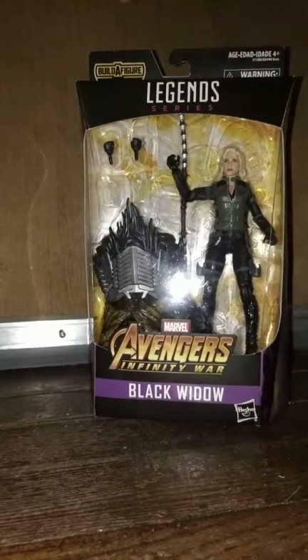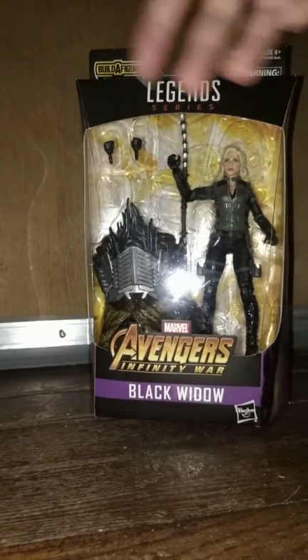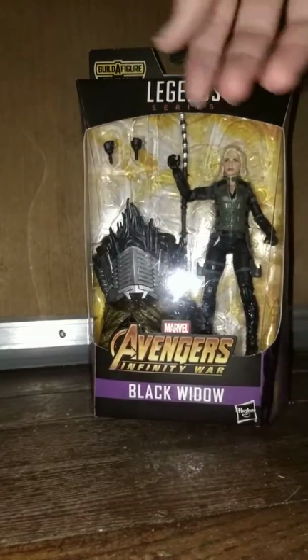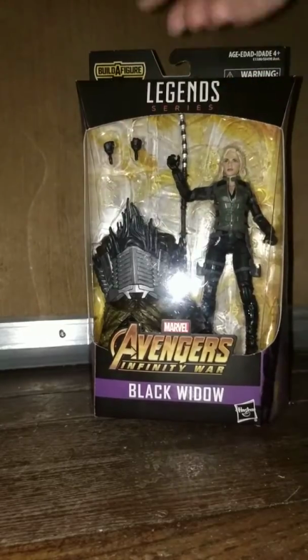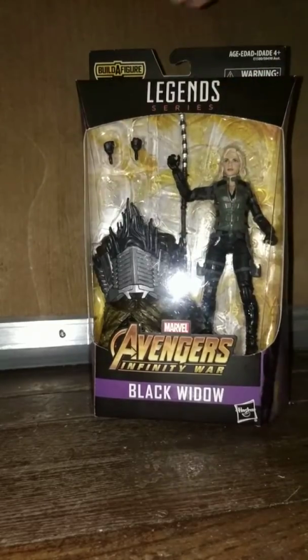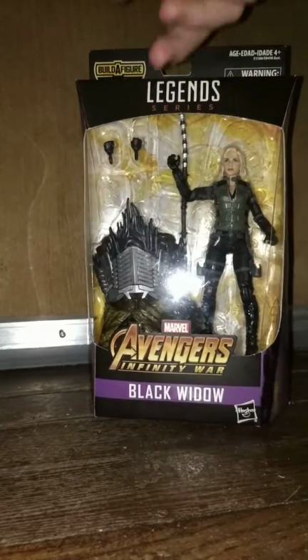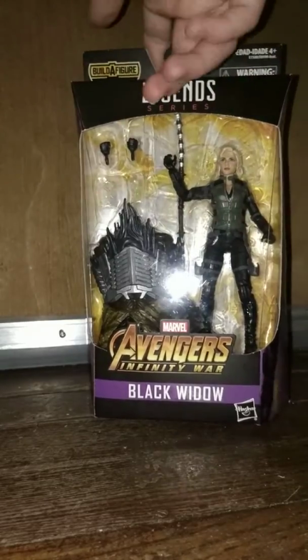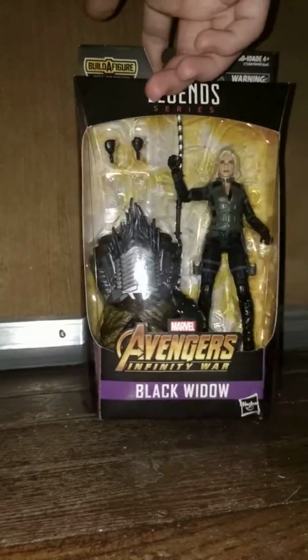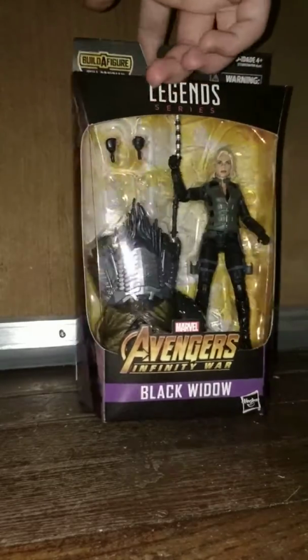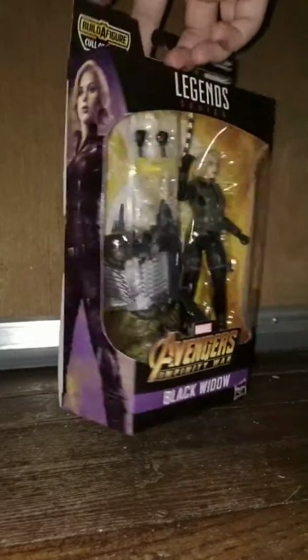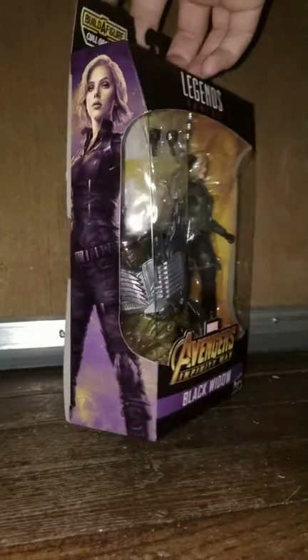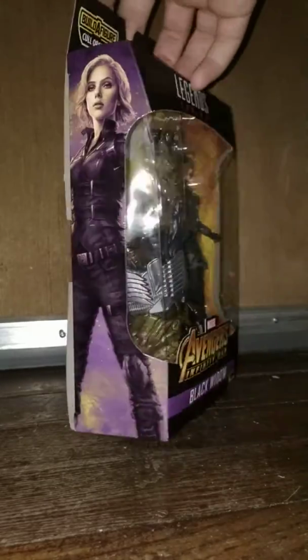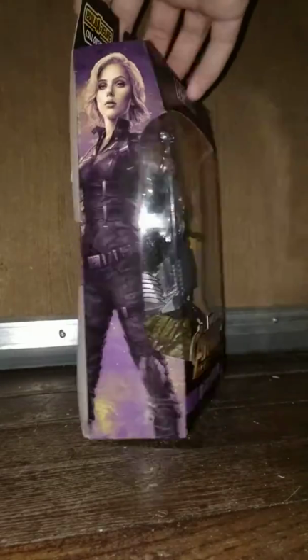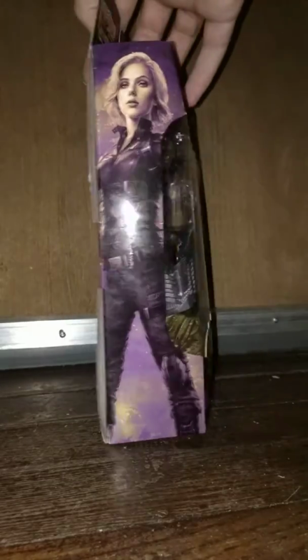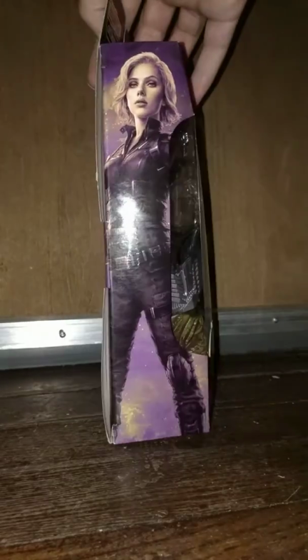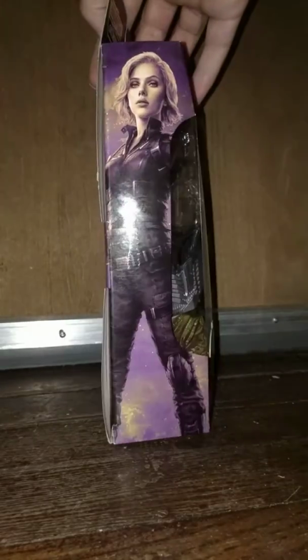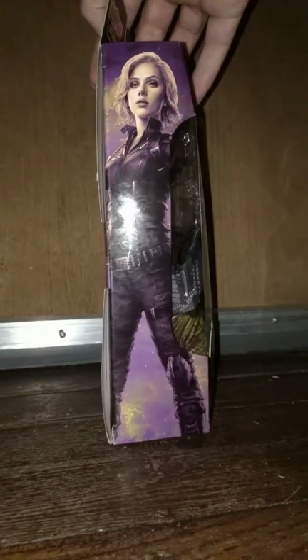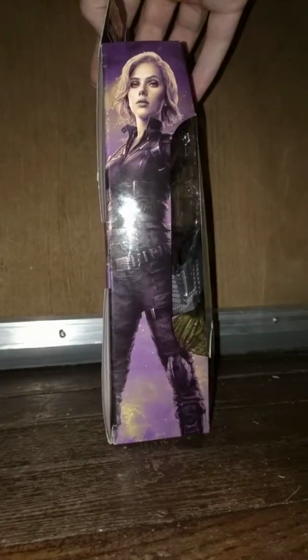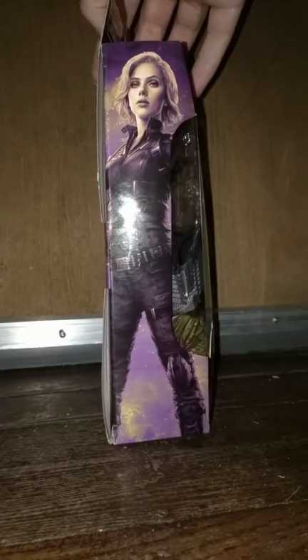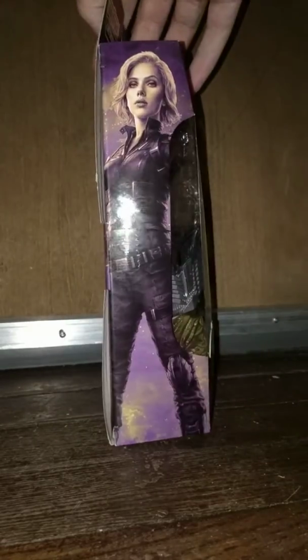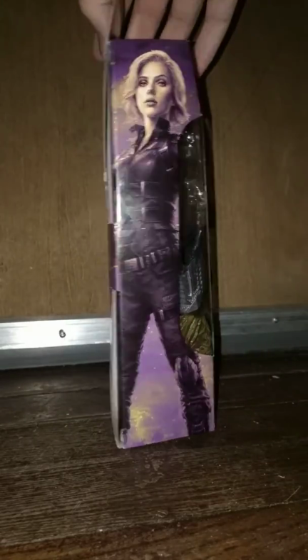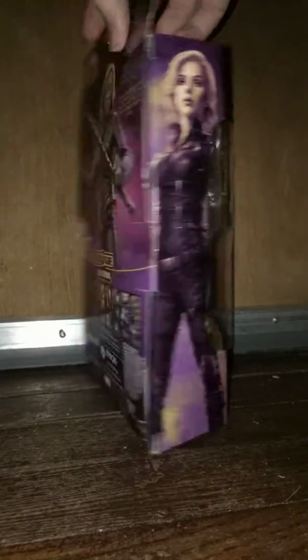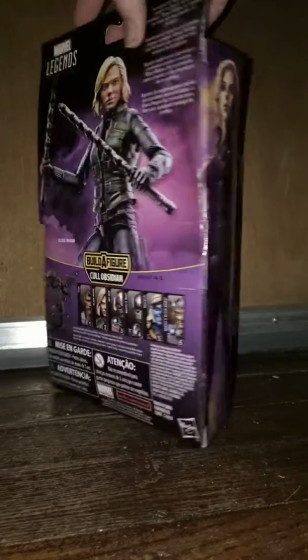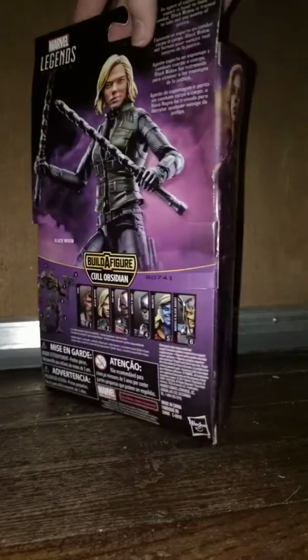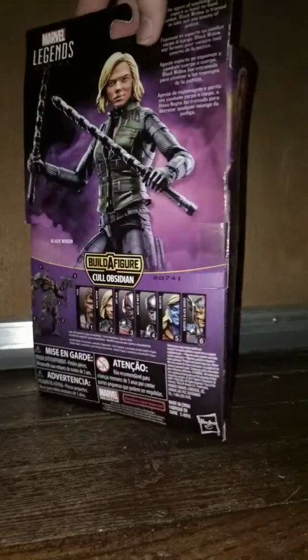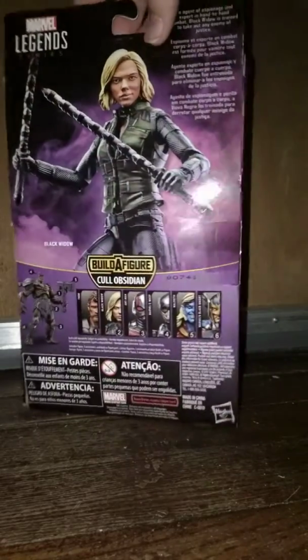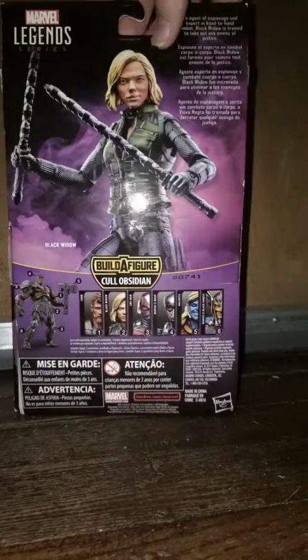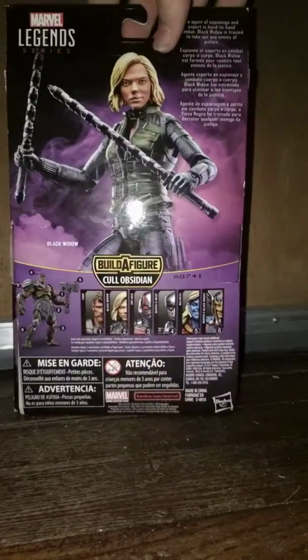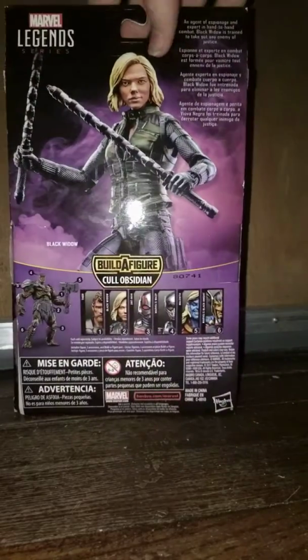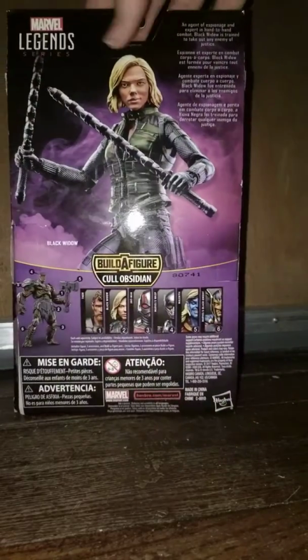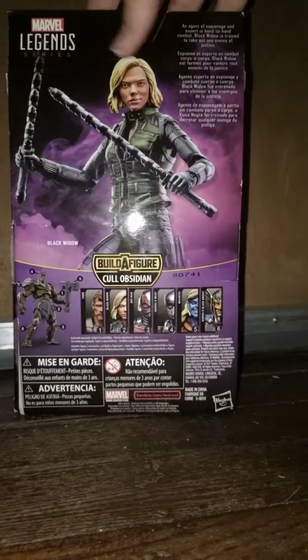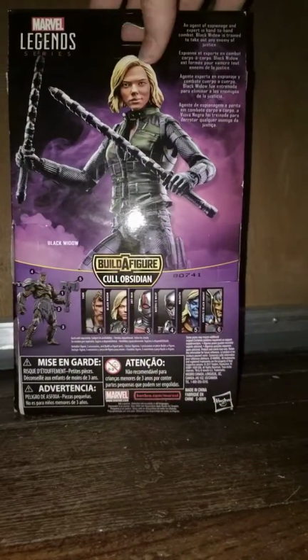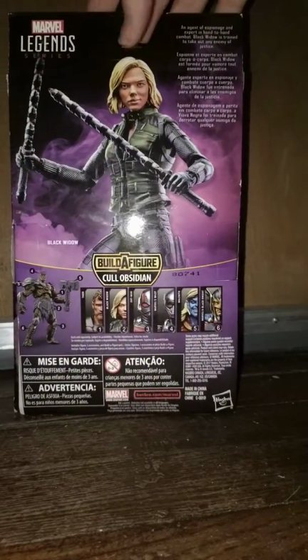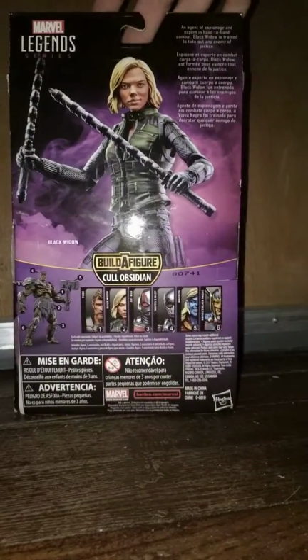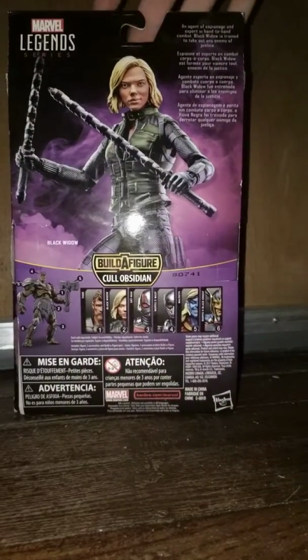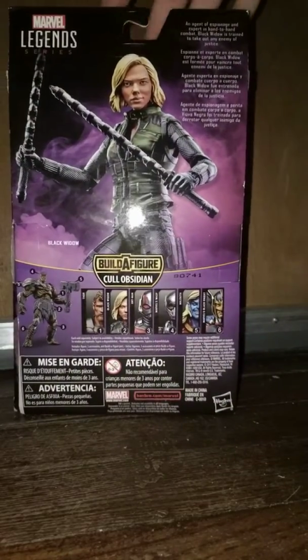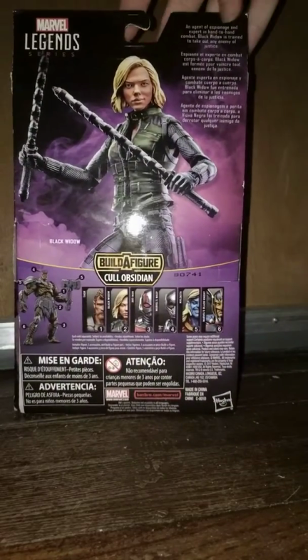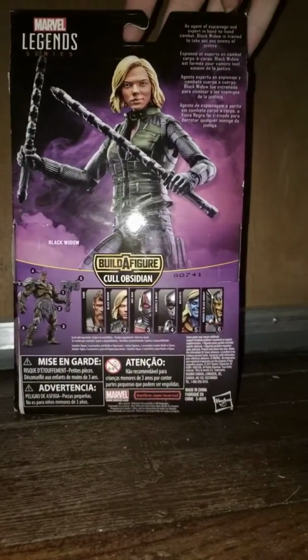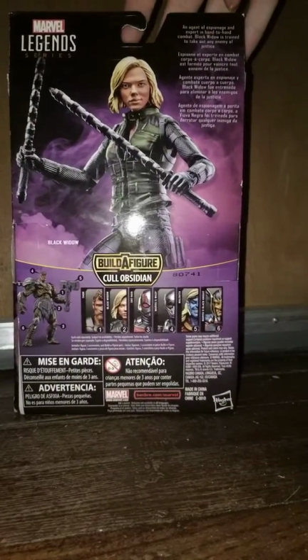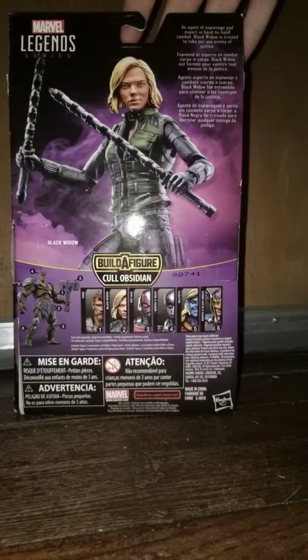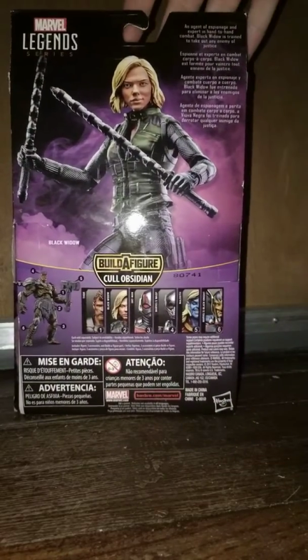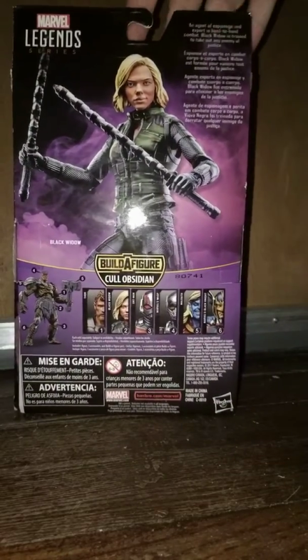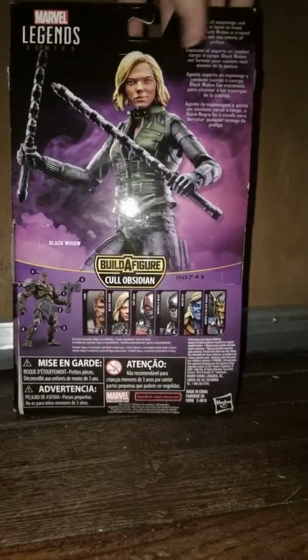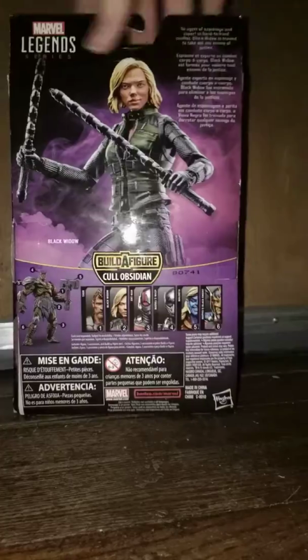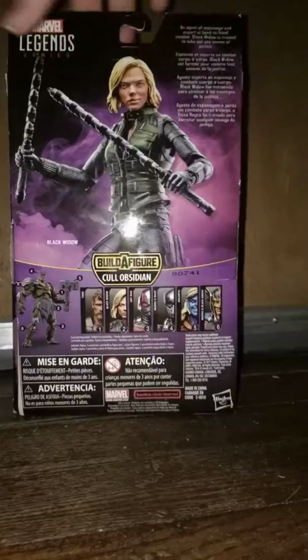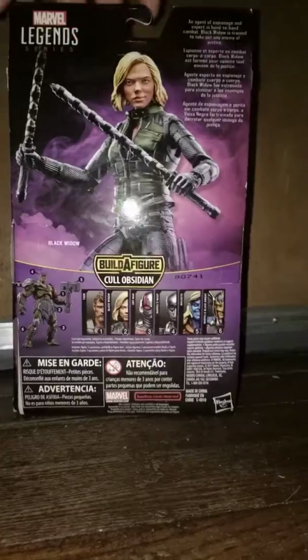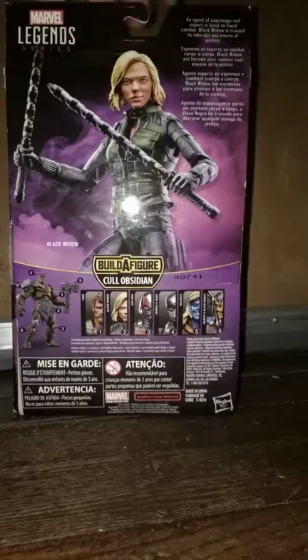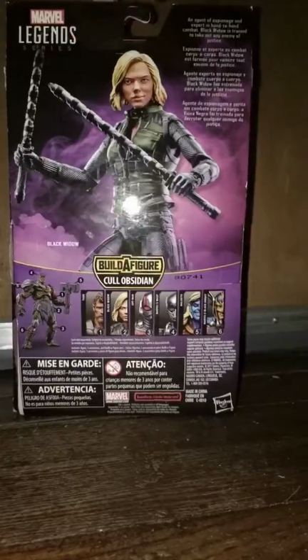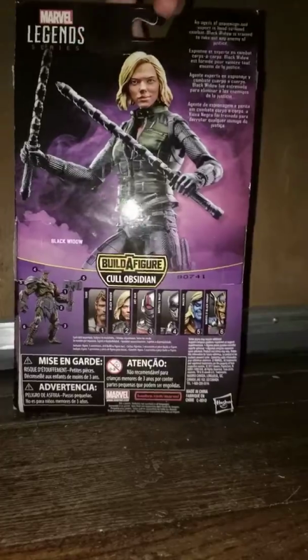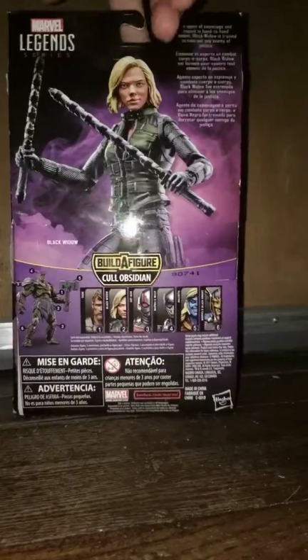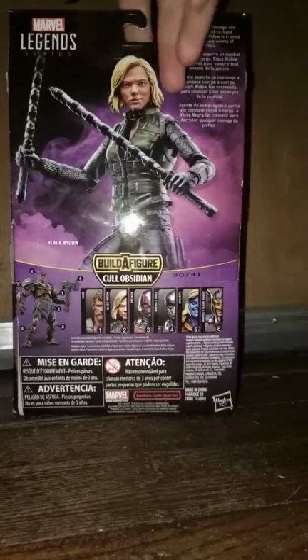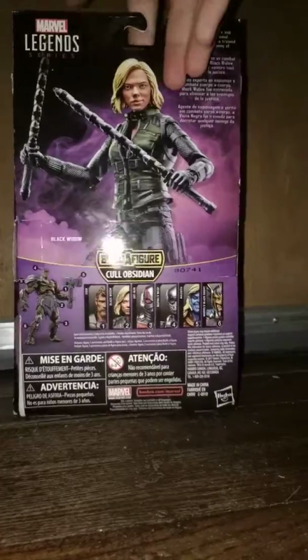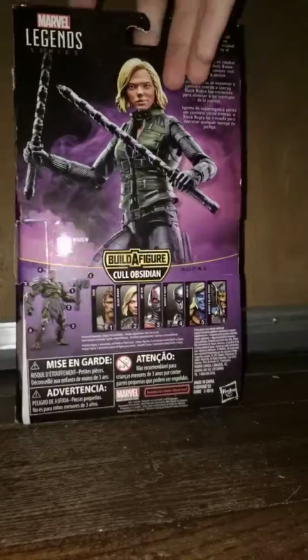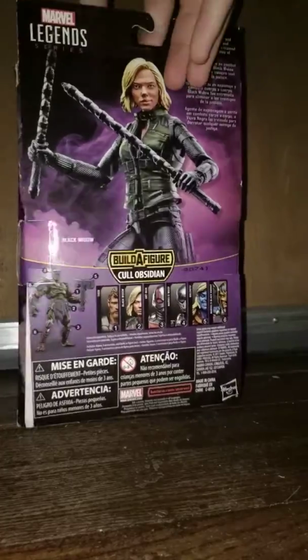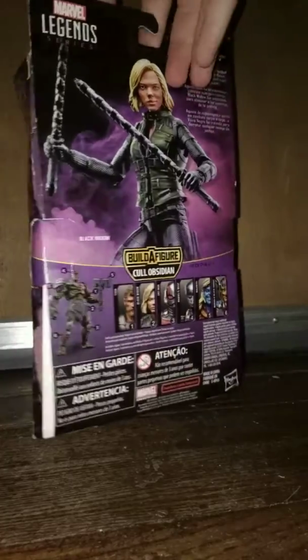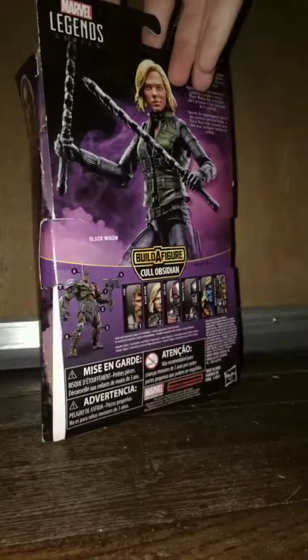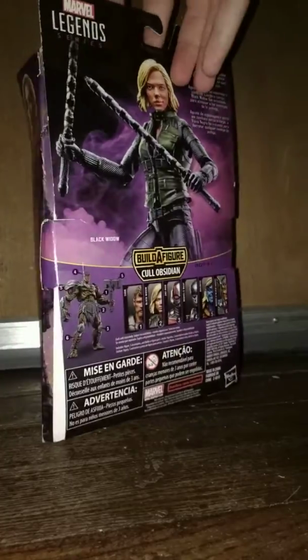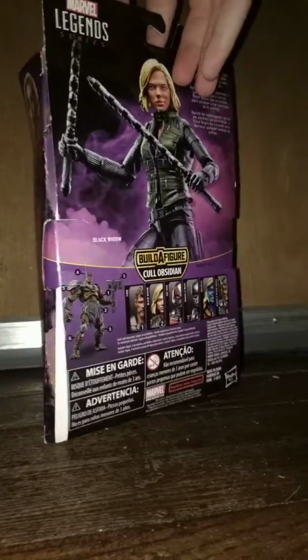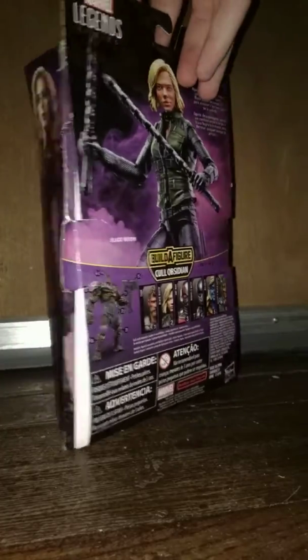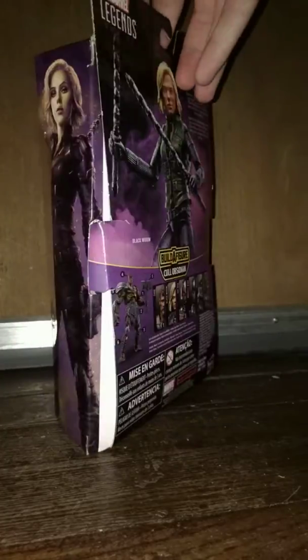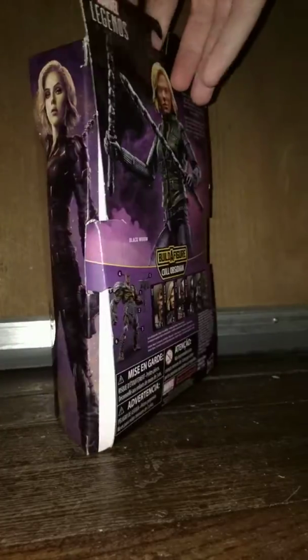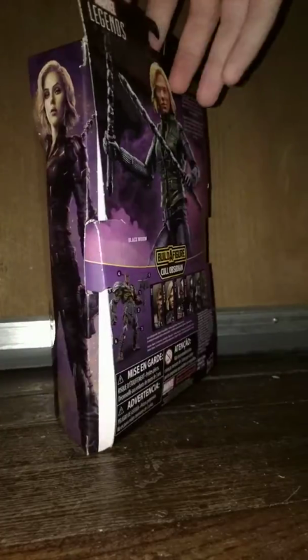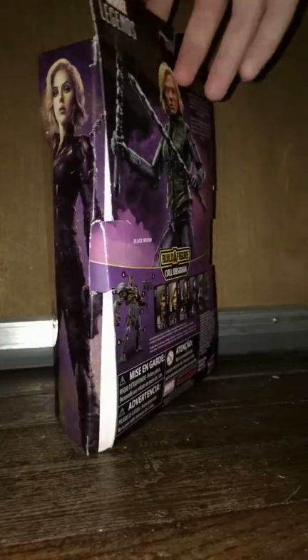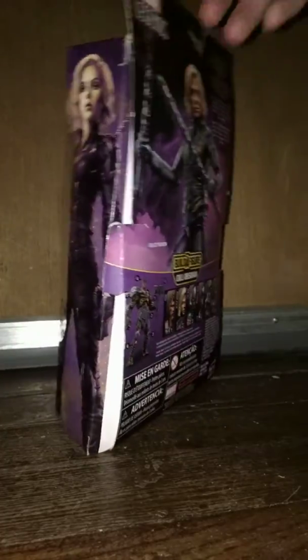Nice cool review of her in the box. It's pretty cool artwork on the side. We have her on the back, we have the bio. The other characters are on there as well.